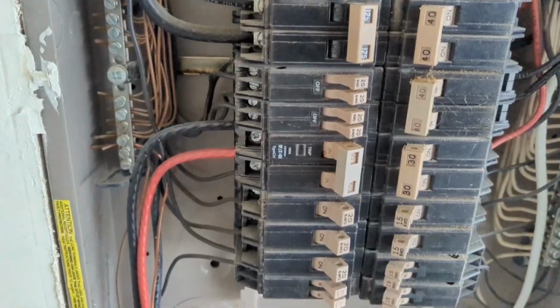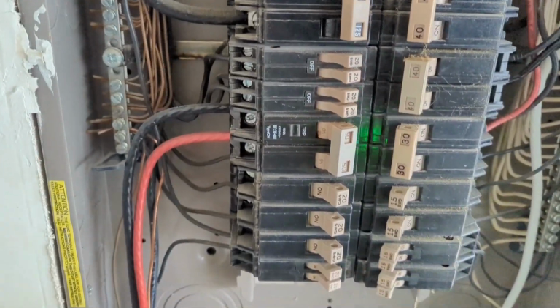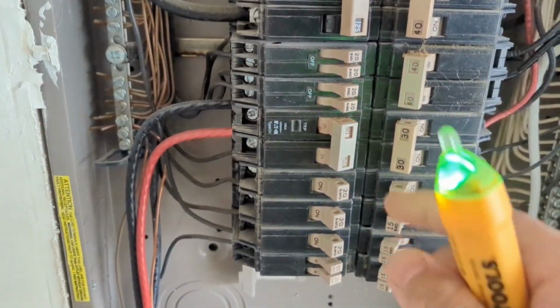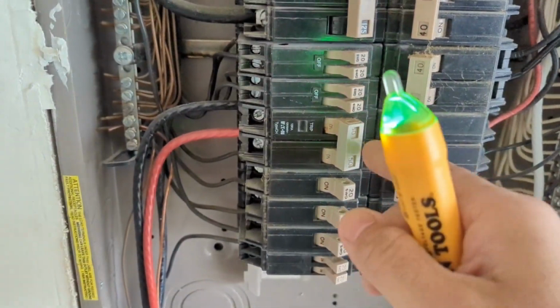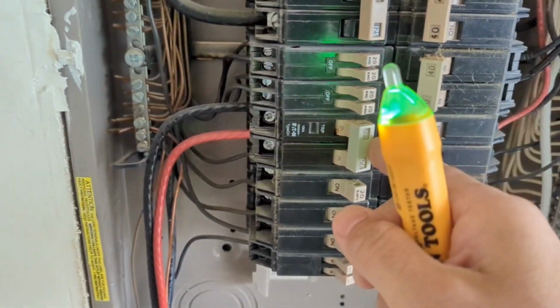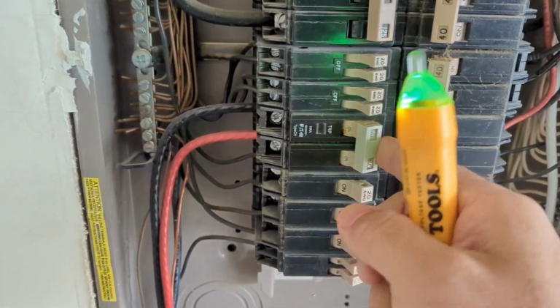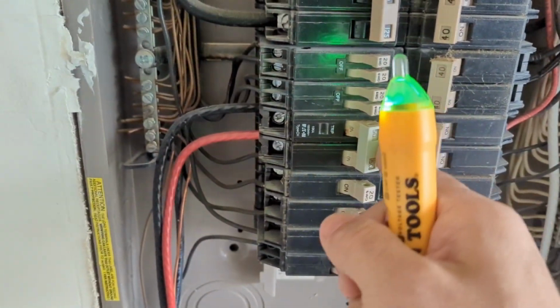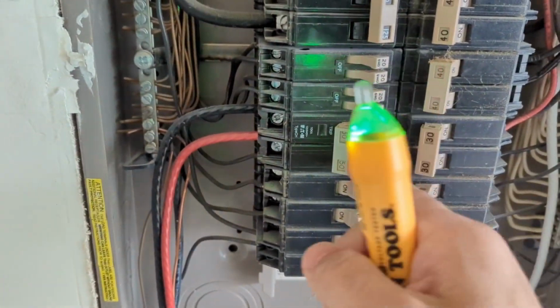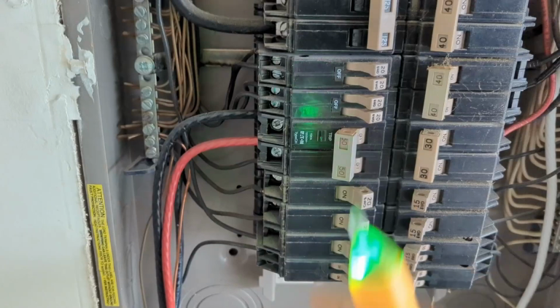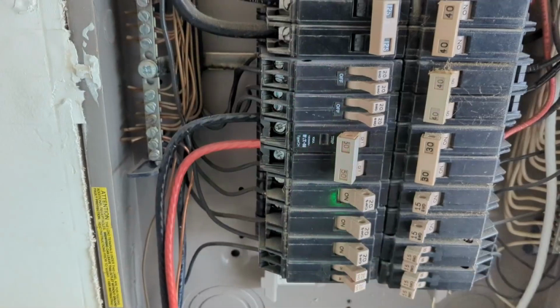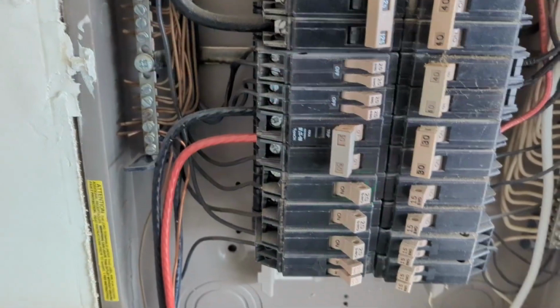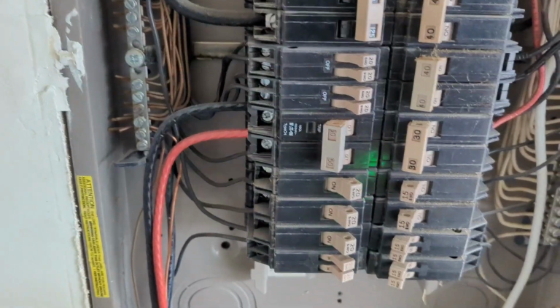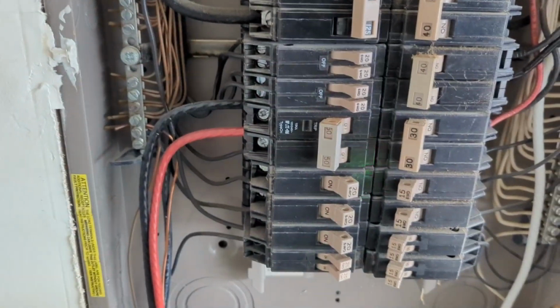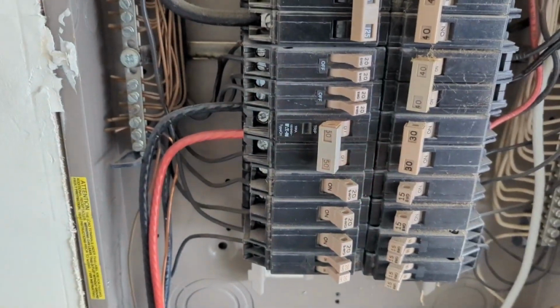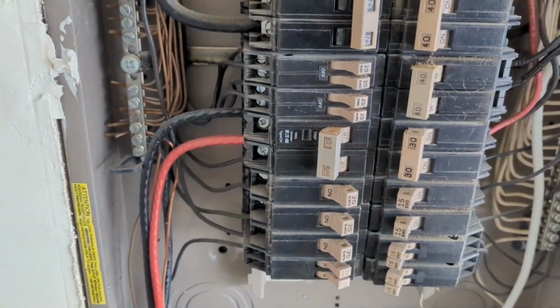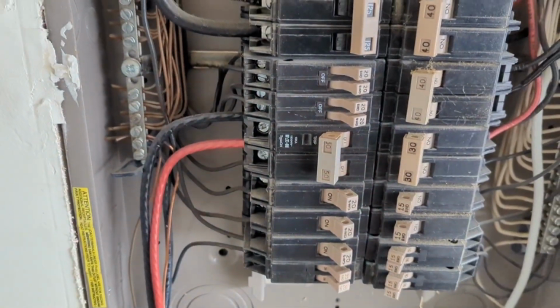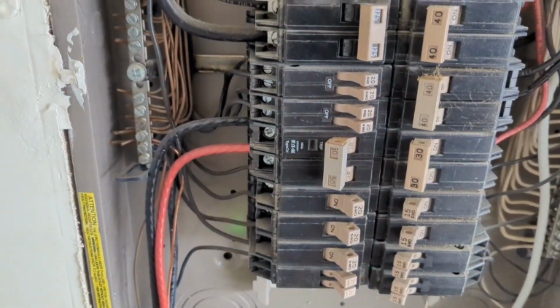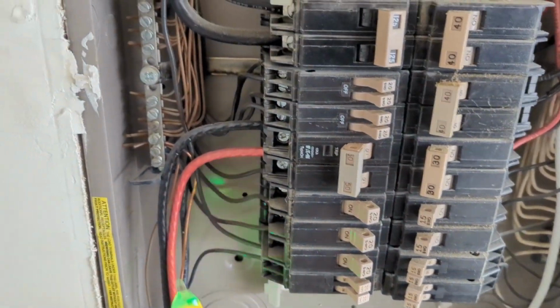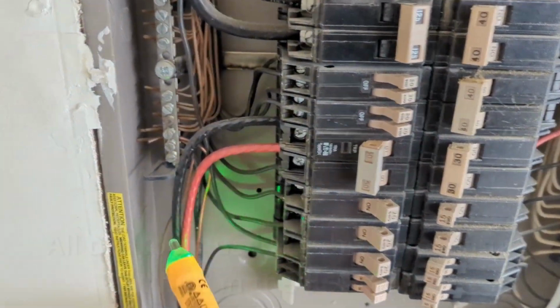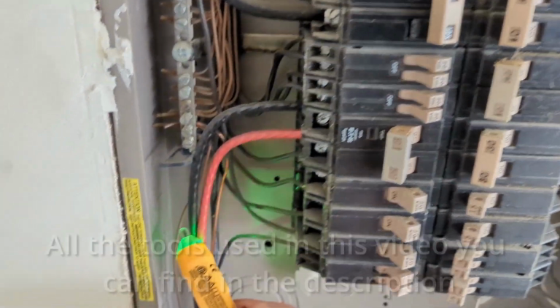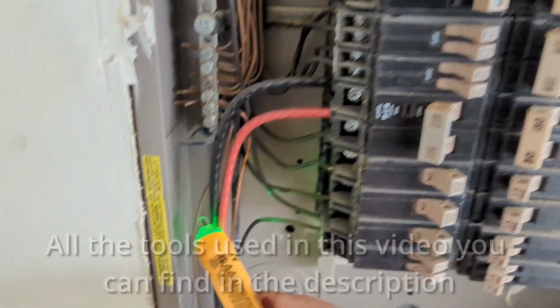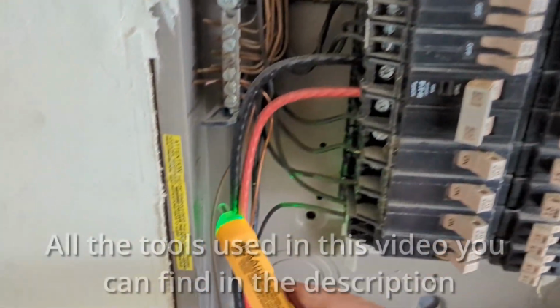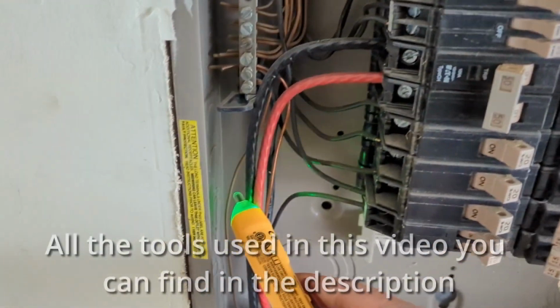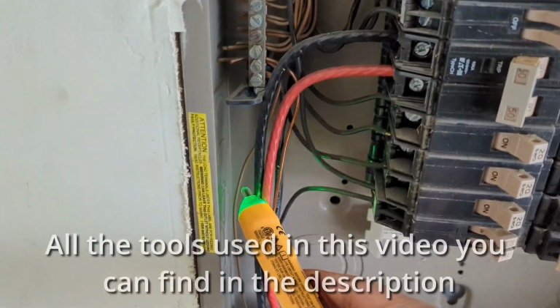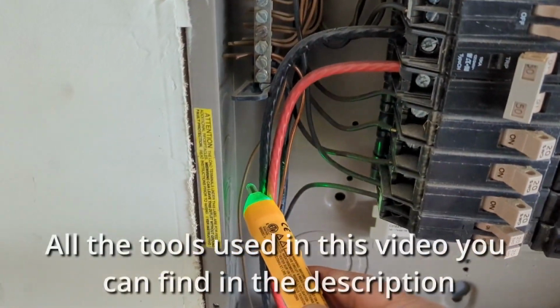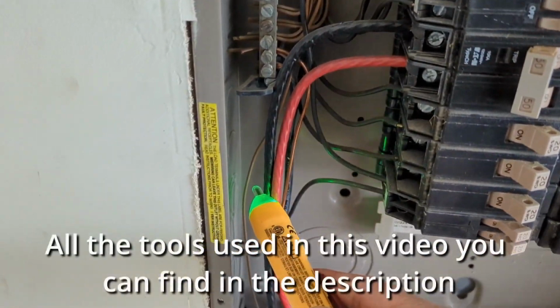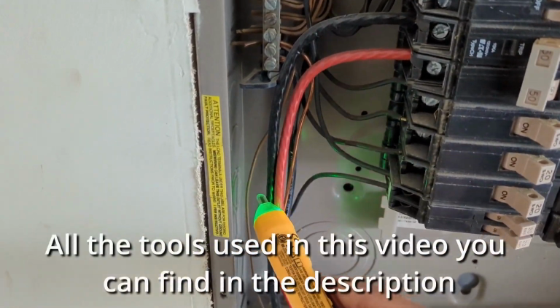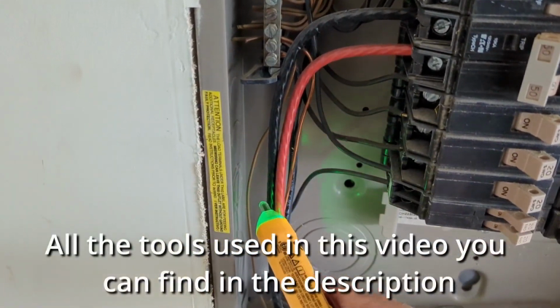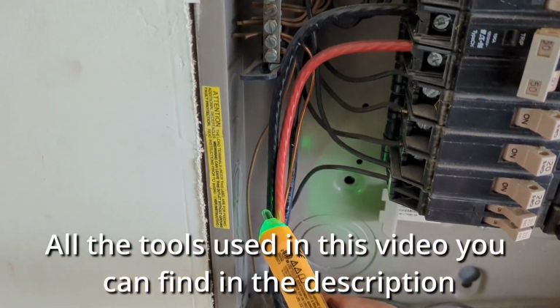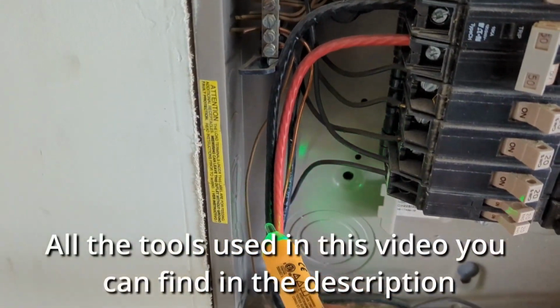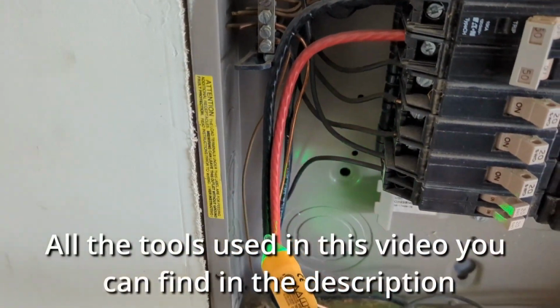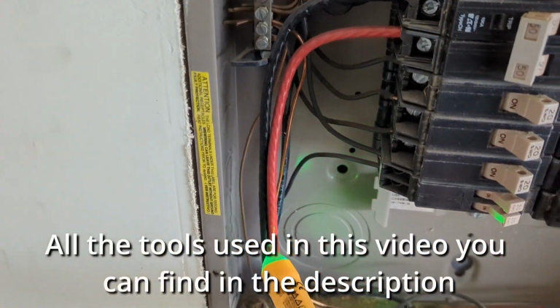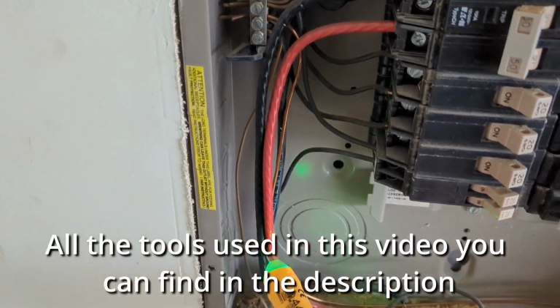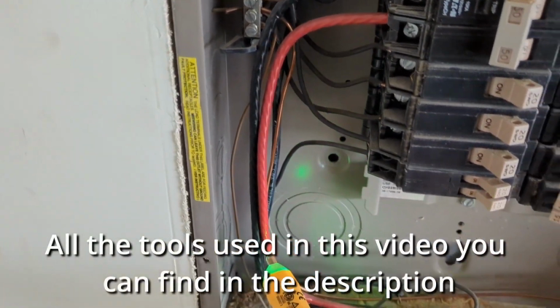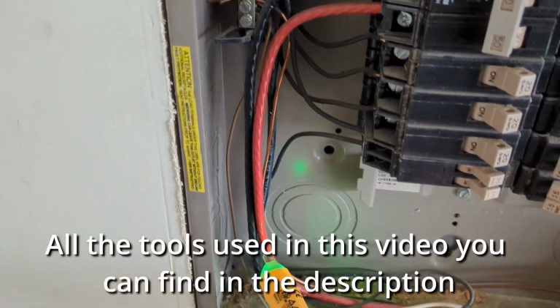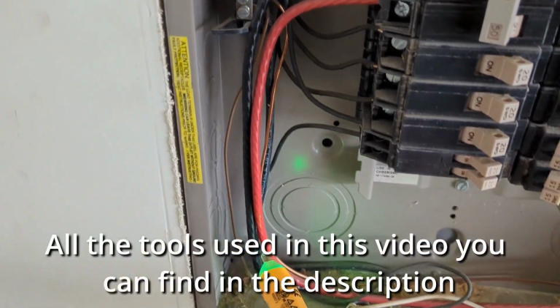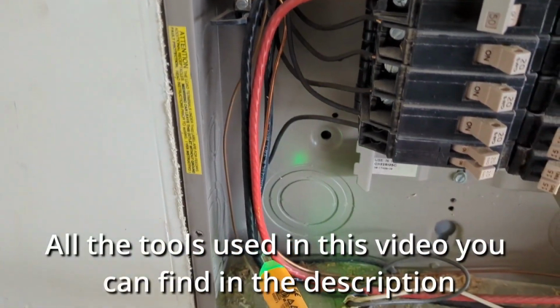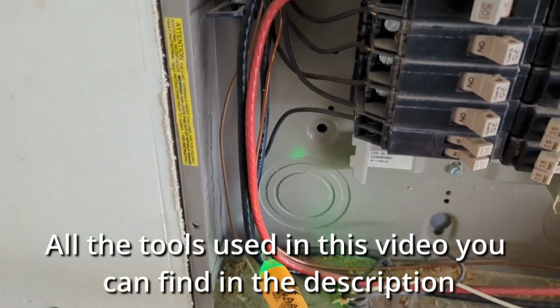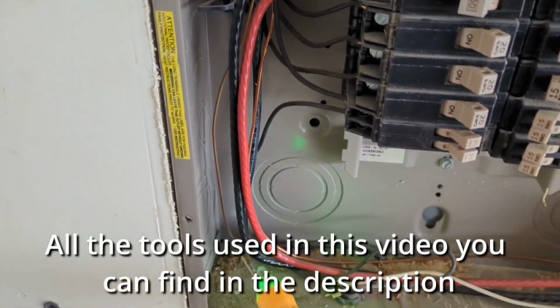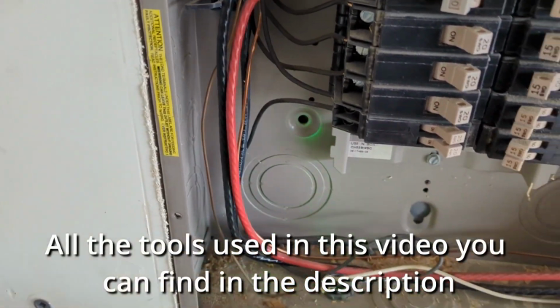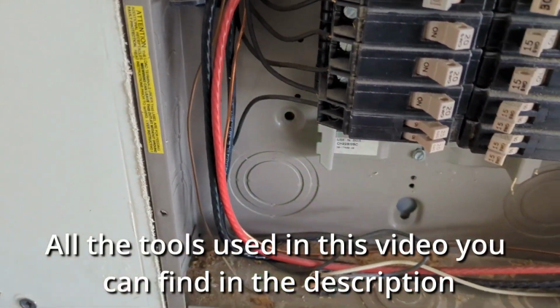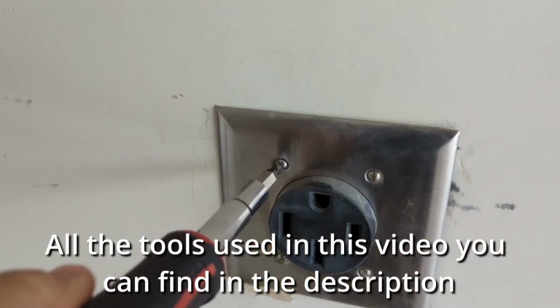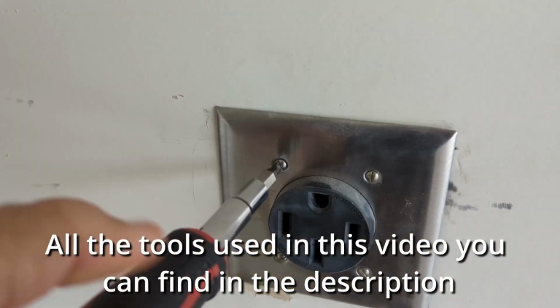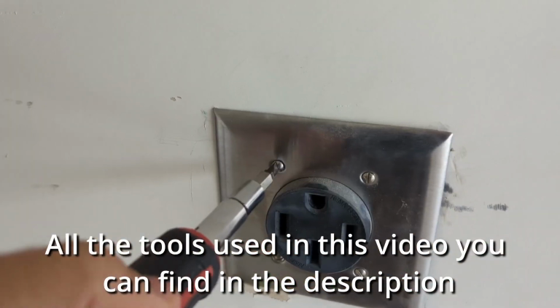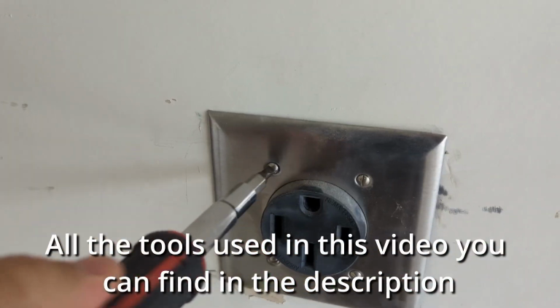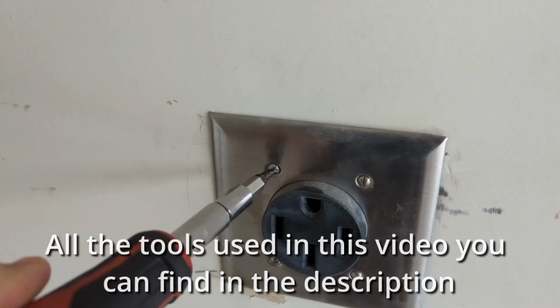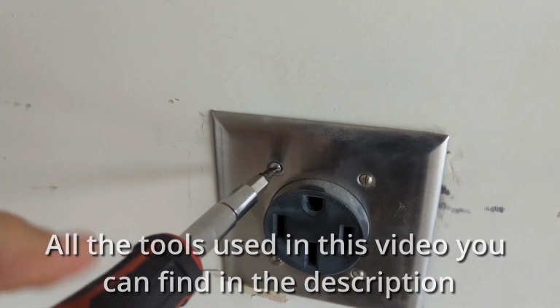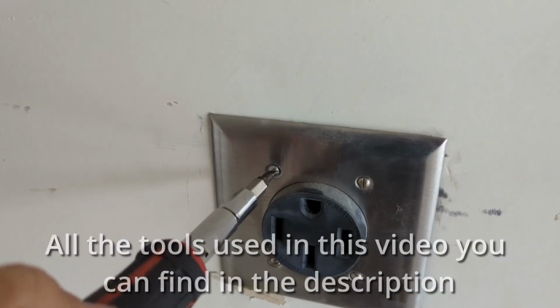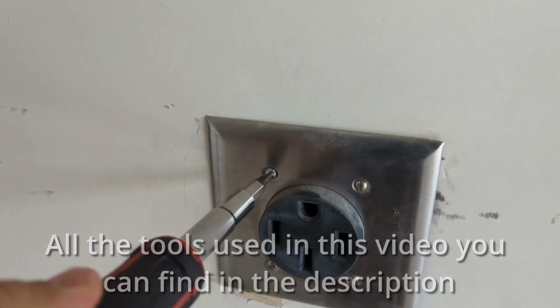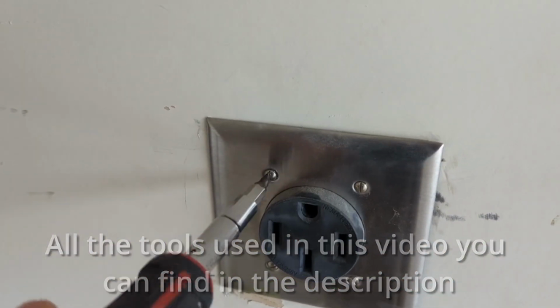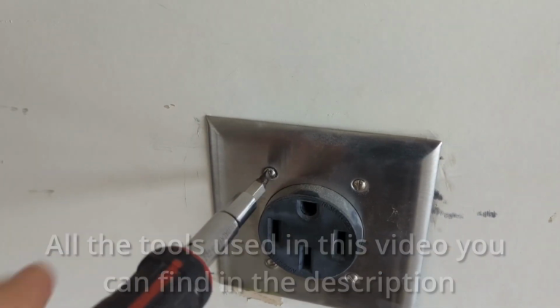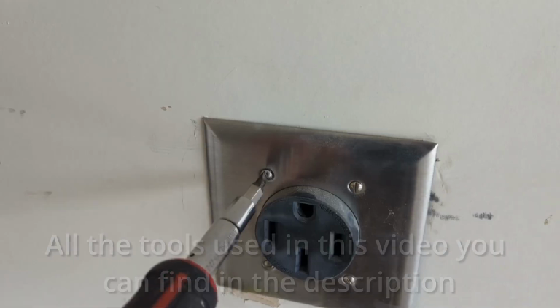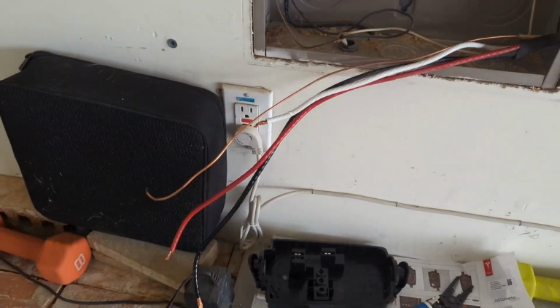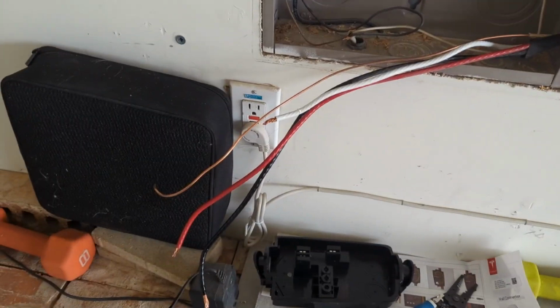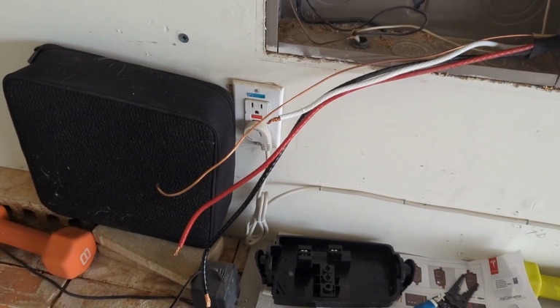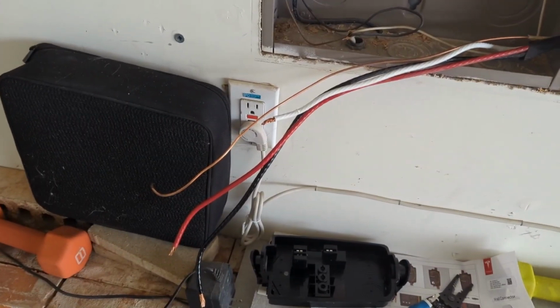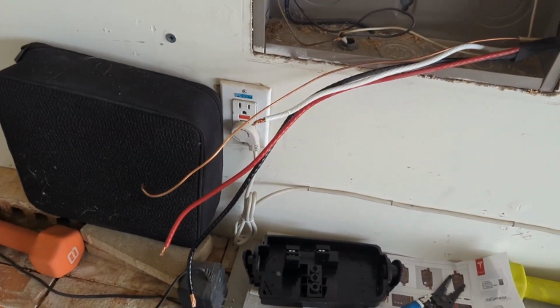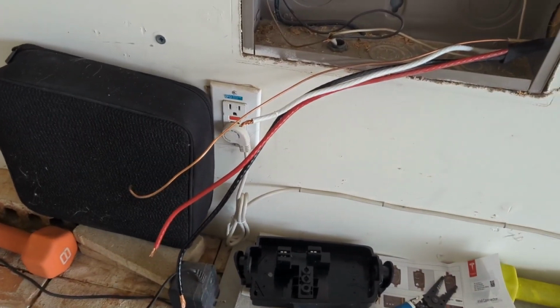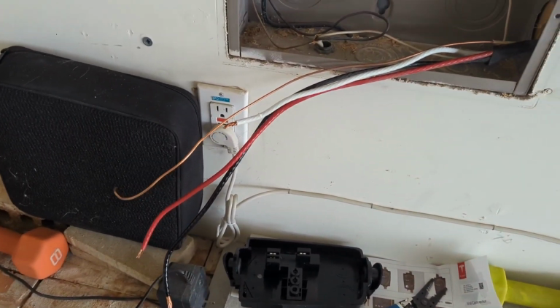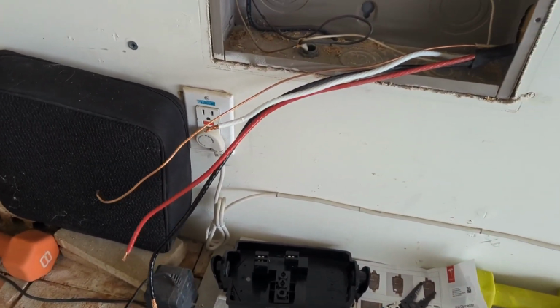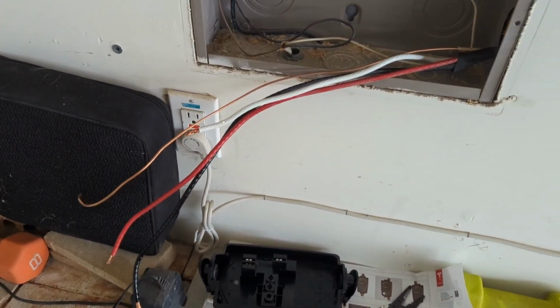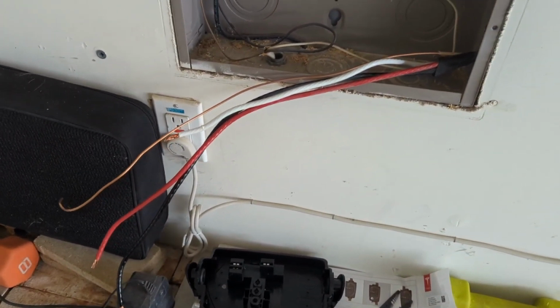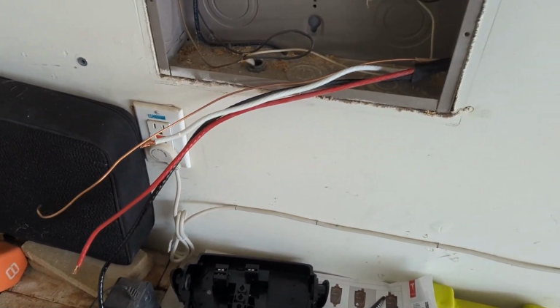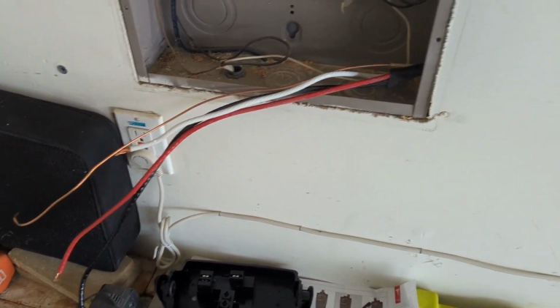Turn the power off and check the wires with your contactless voltage tester. Remove the outlet and disconnect all the wires.